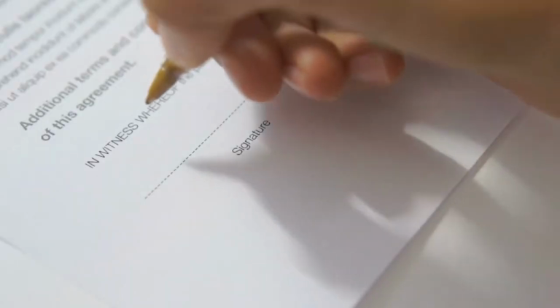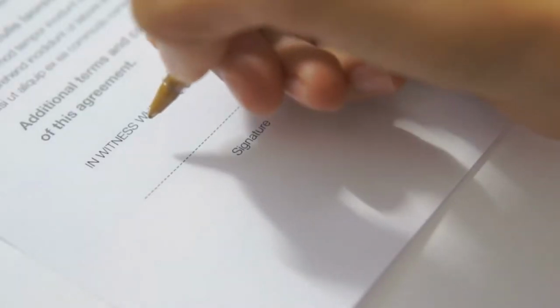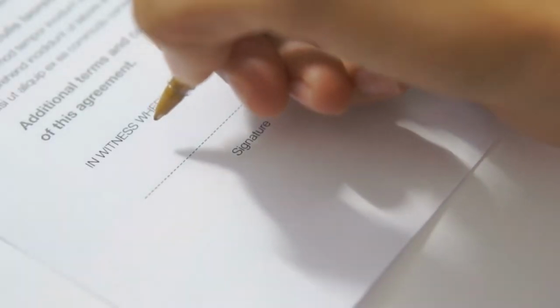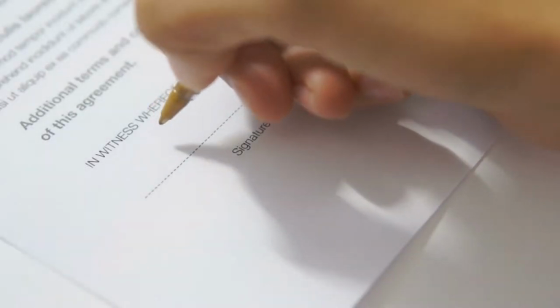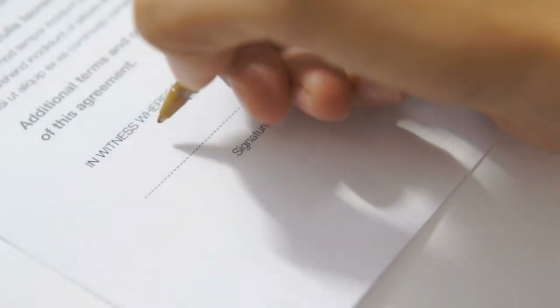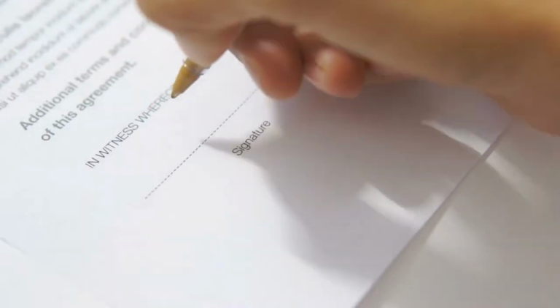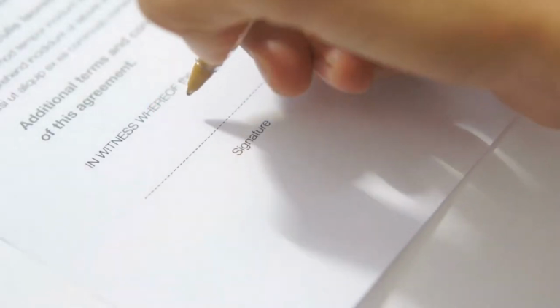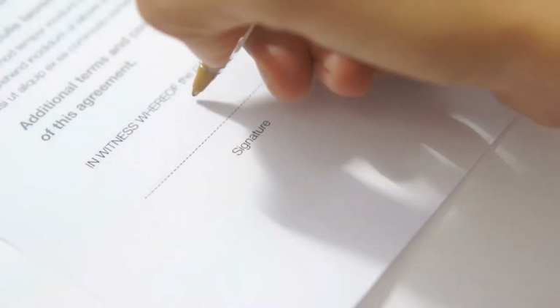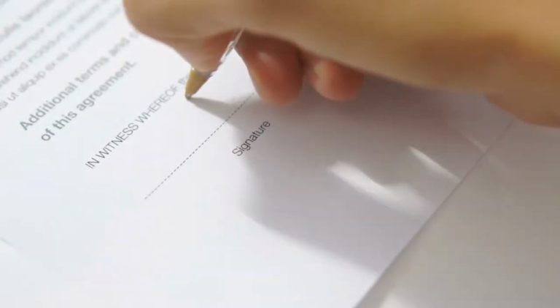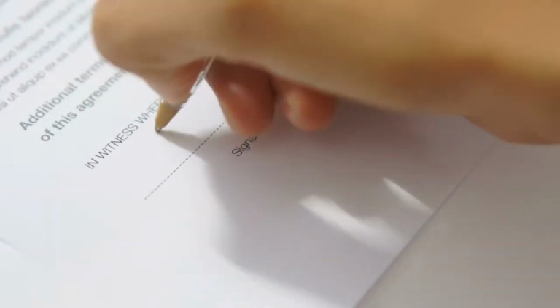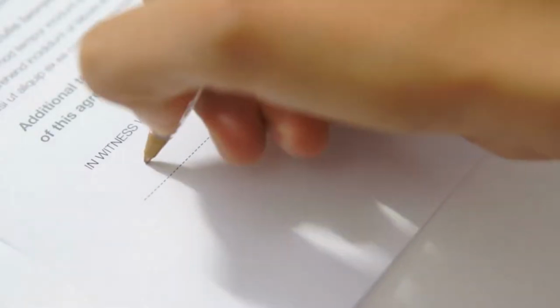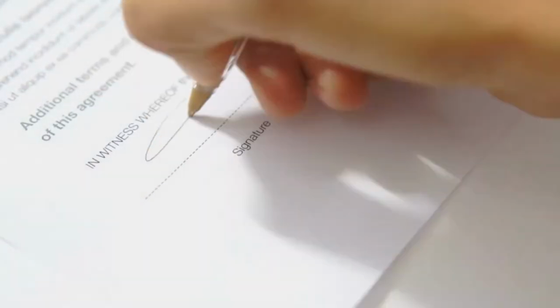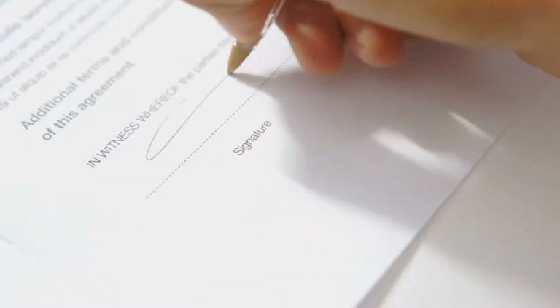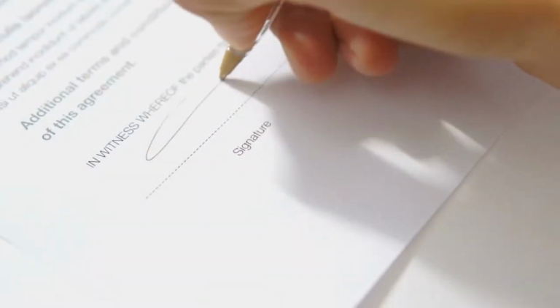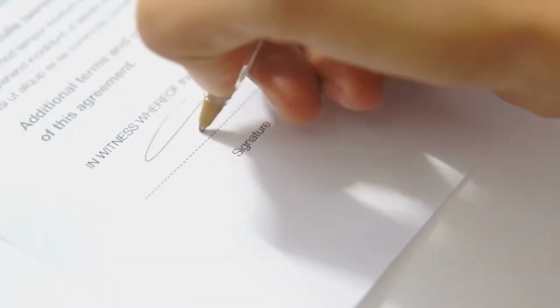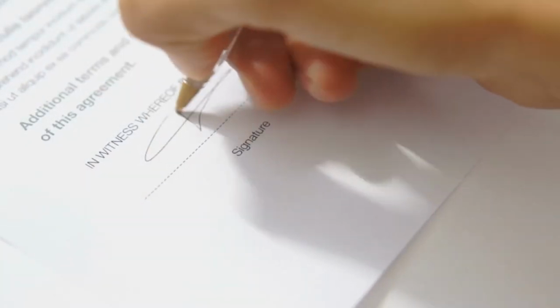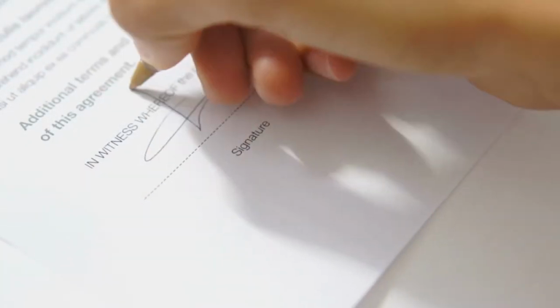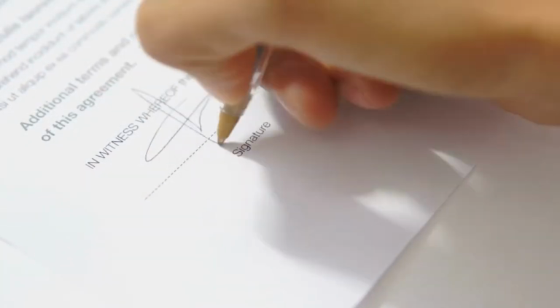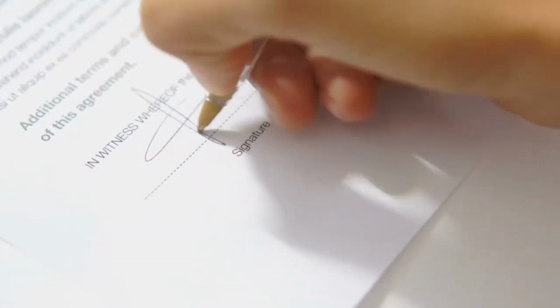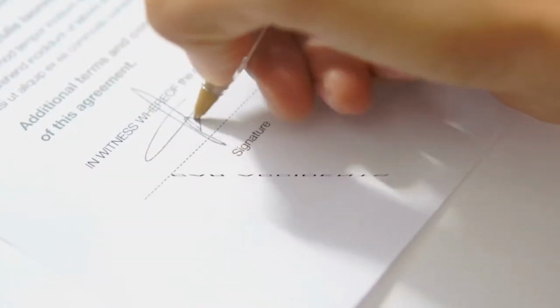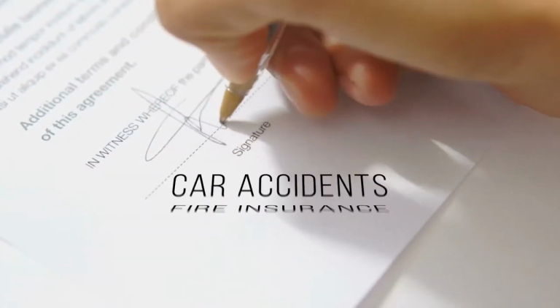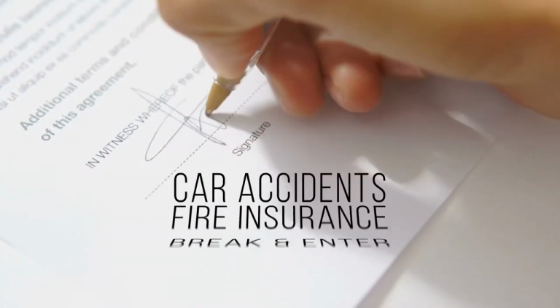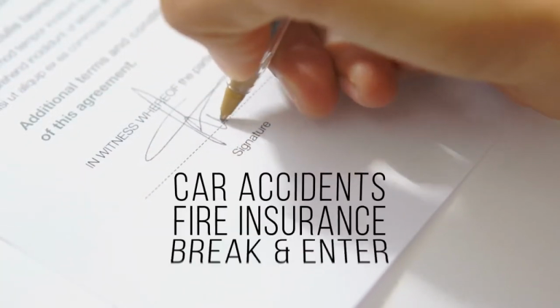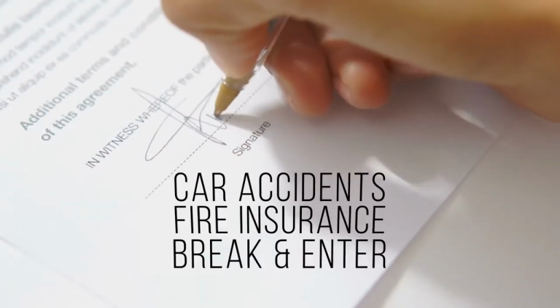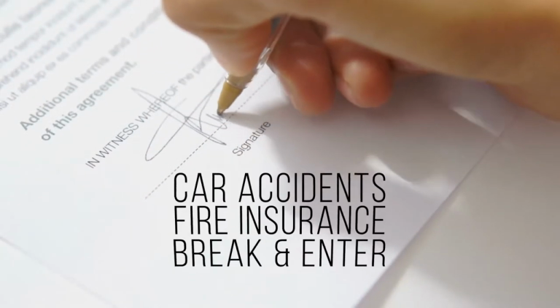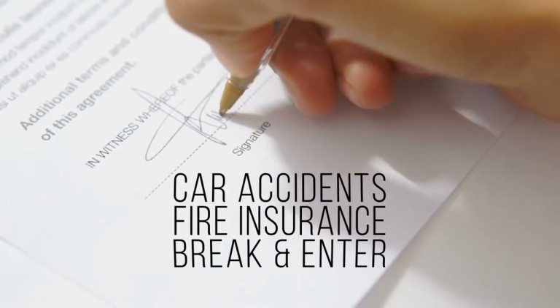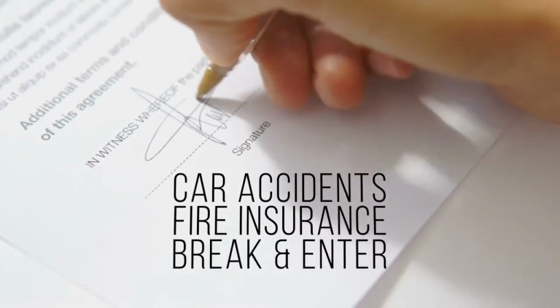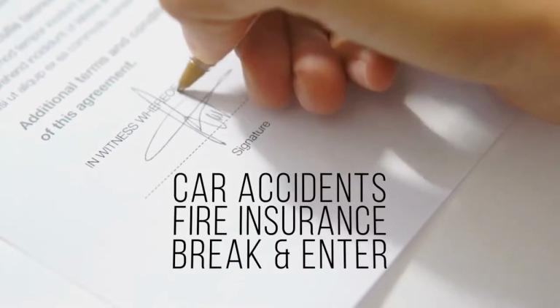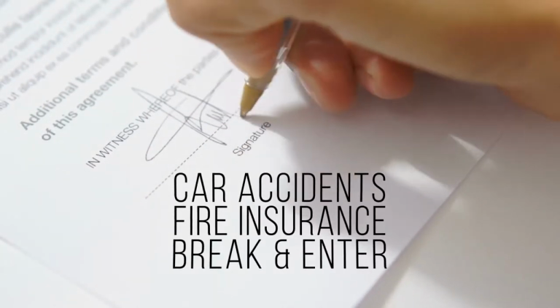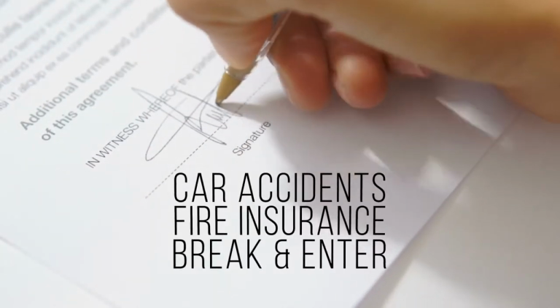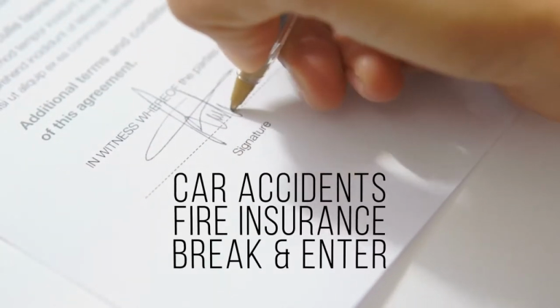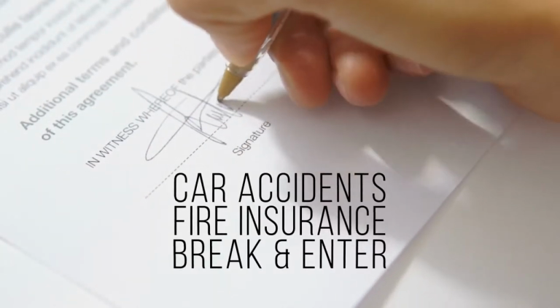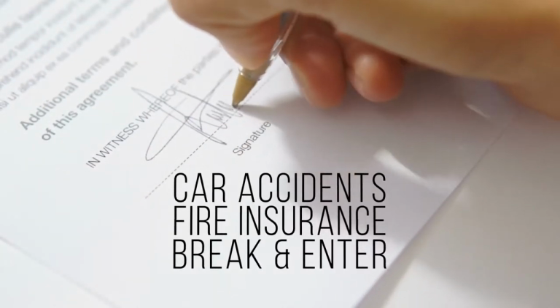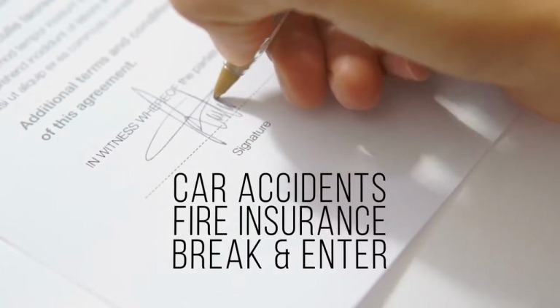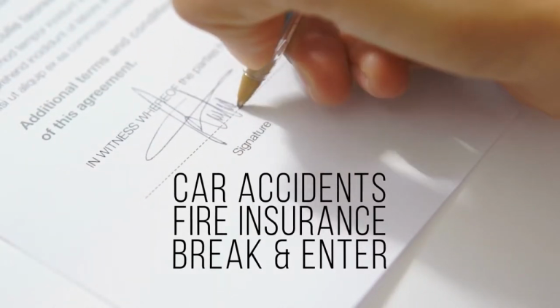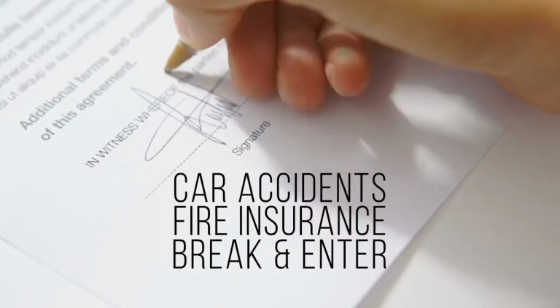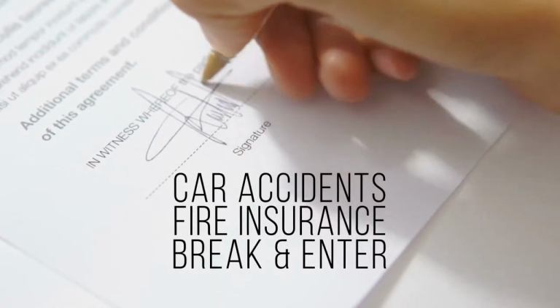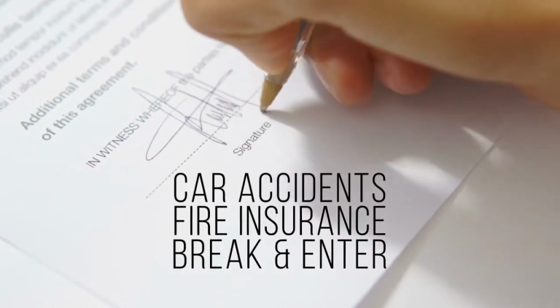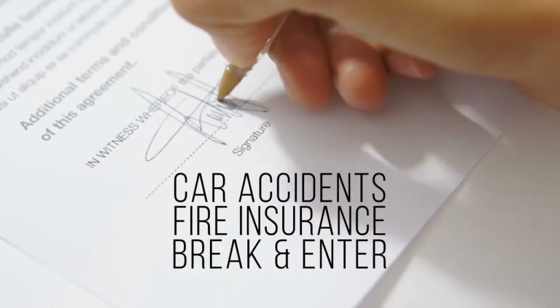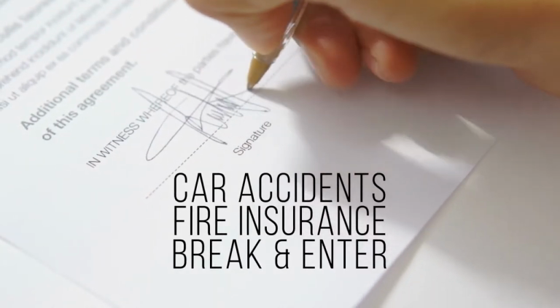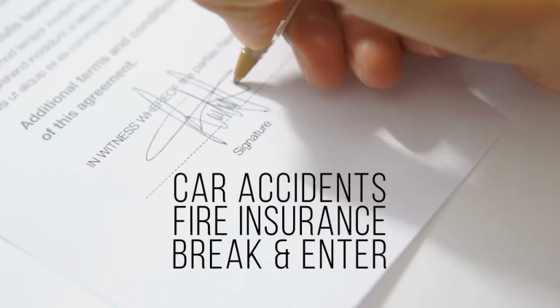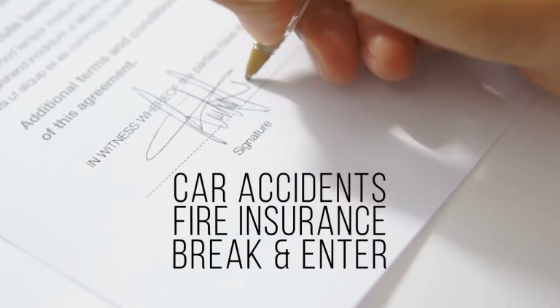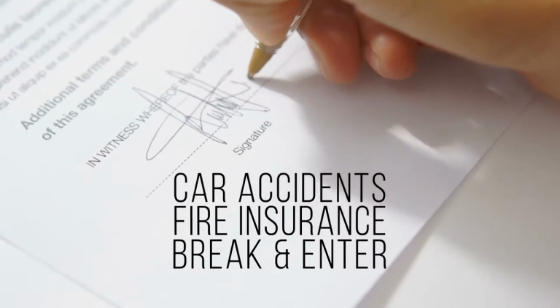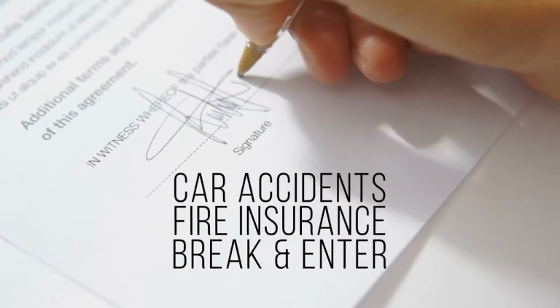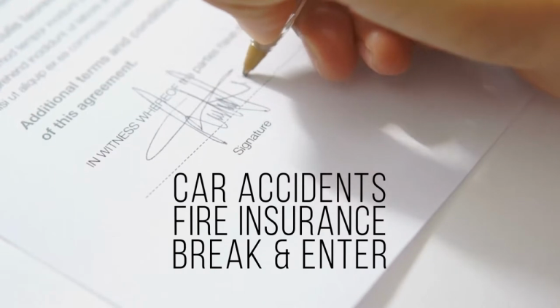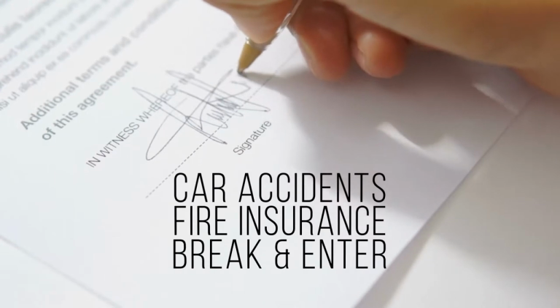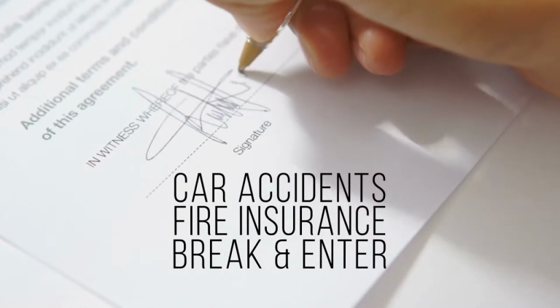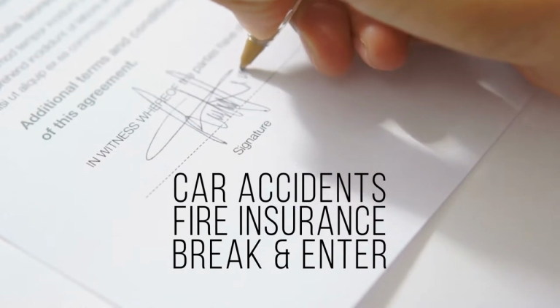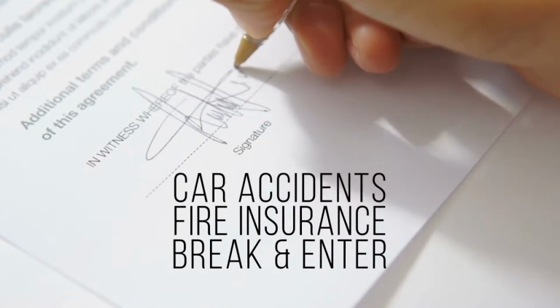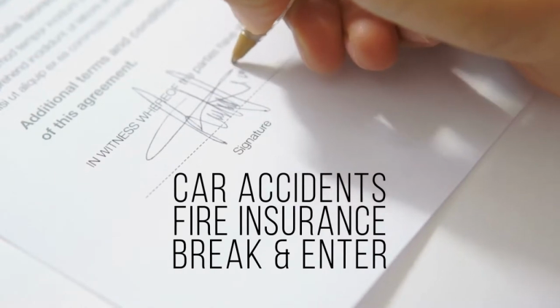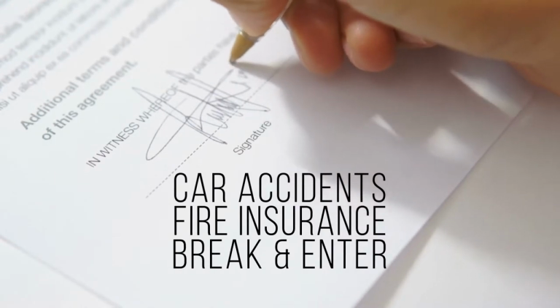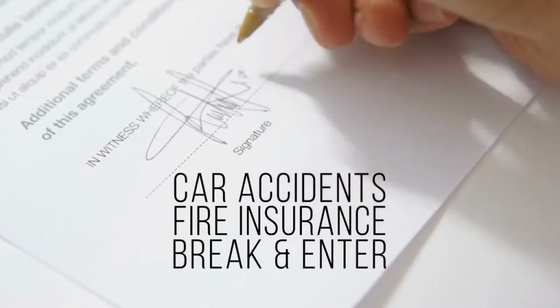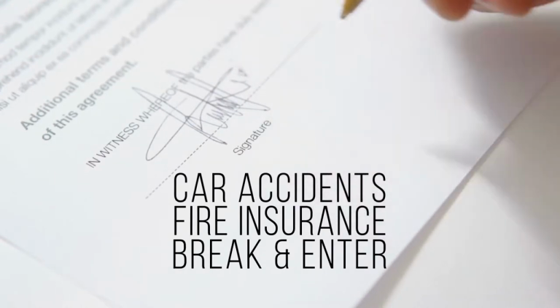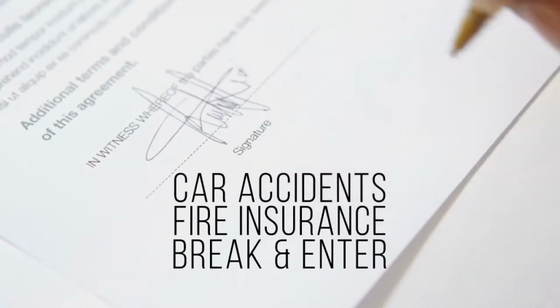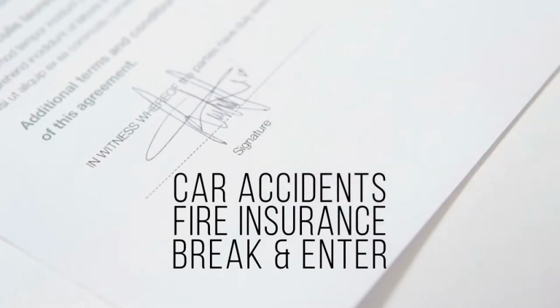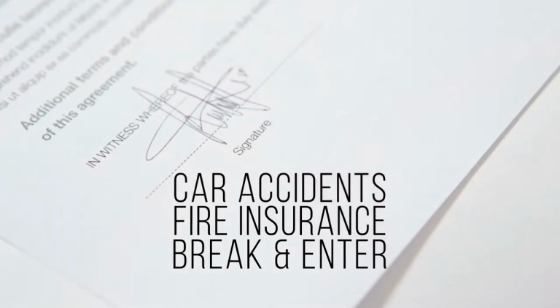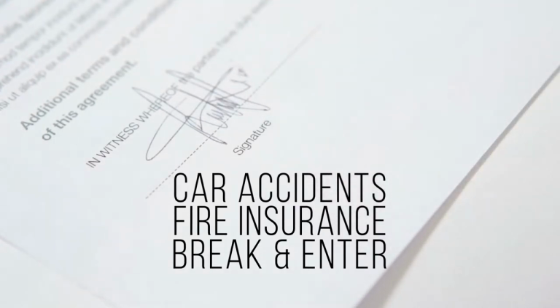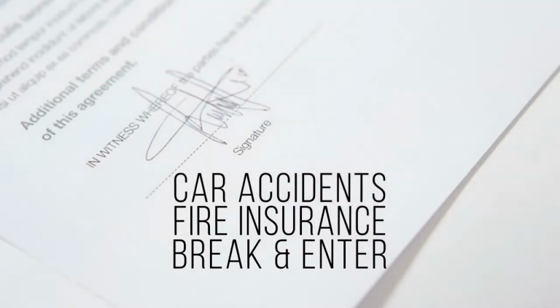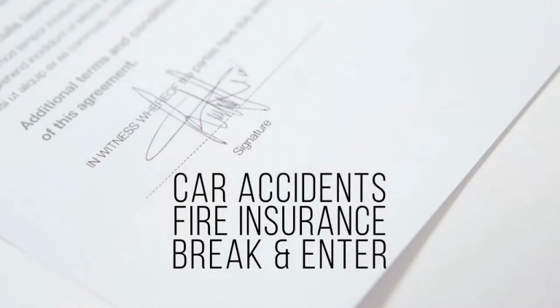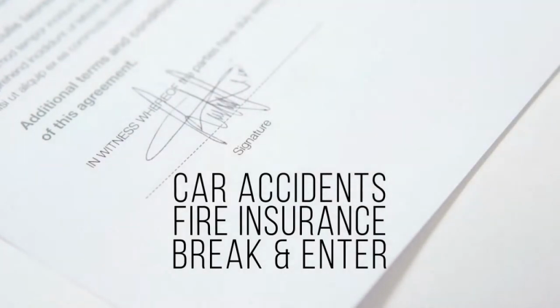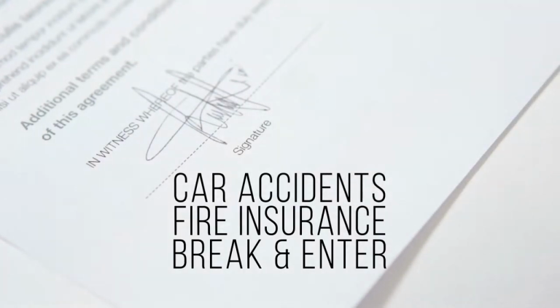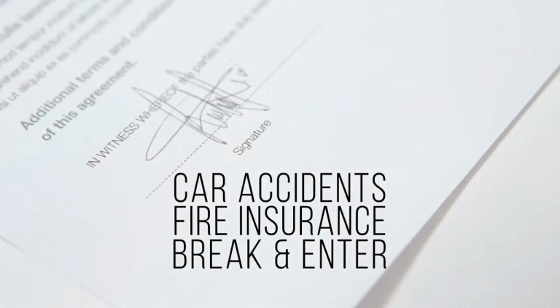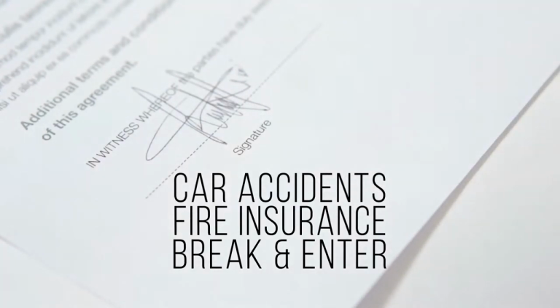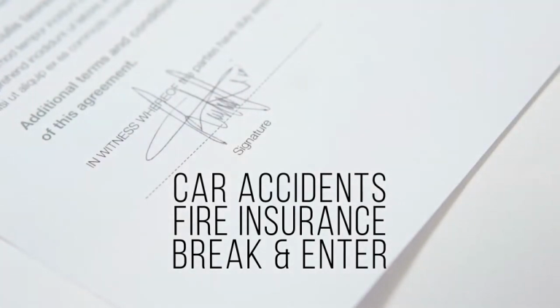The evidence can then be used in civil and criminal cases, including car accidents, fire insurance claims, breaking and entering charges, theft, and a myriad of civil cases.